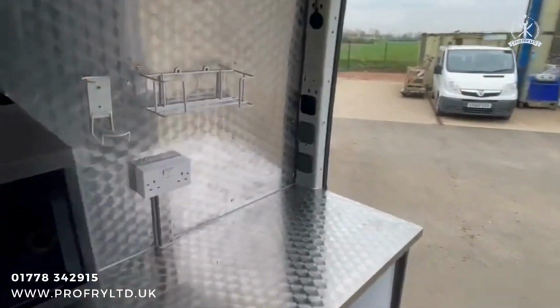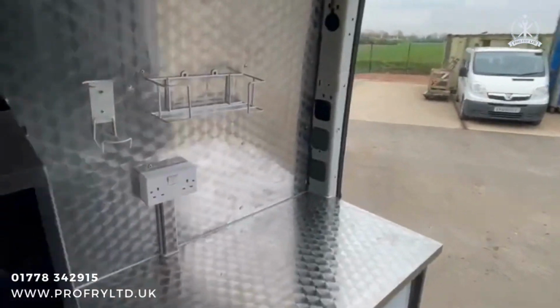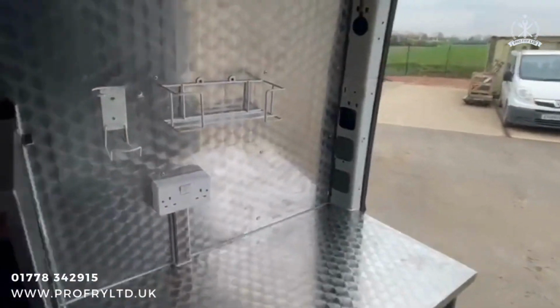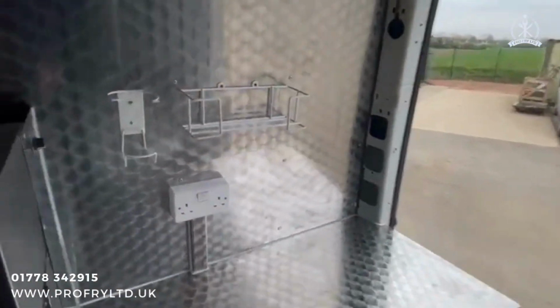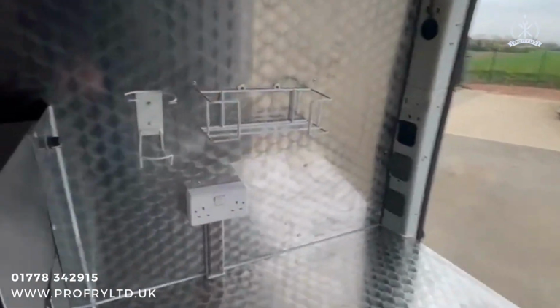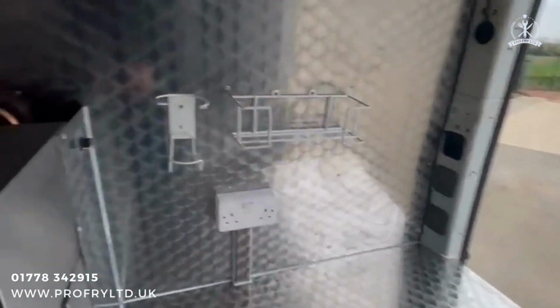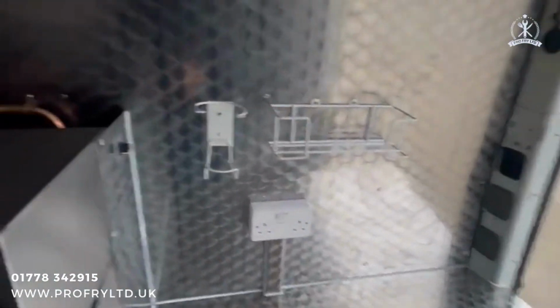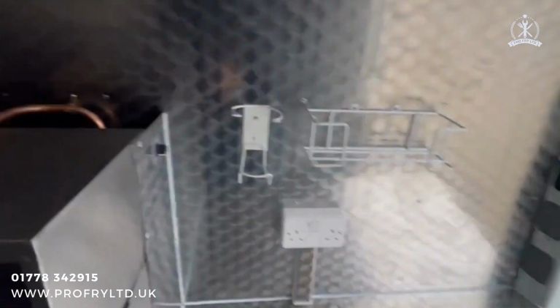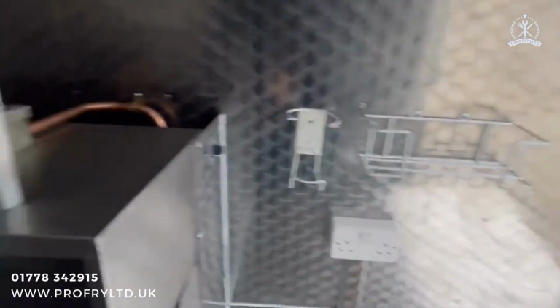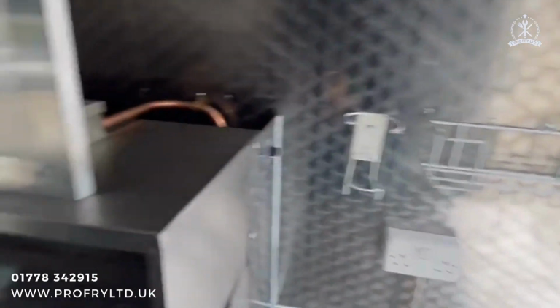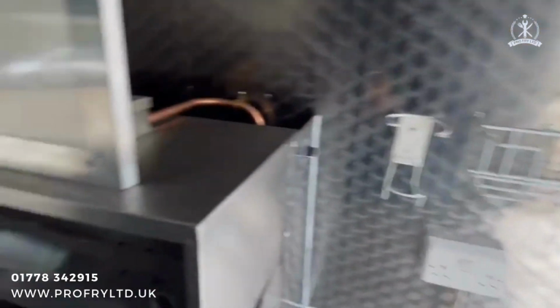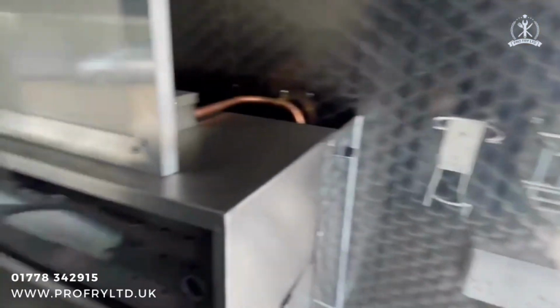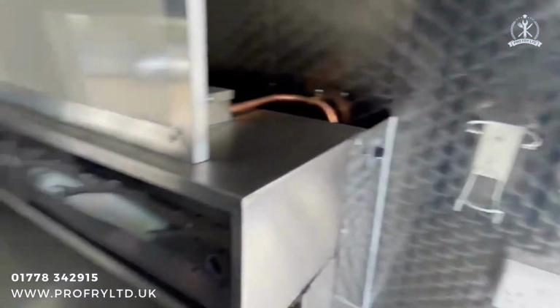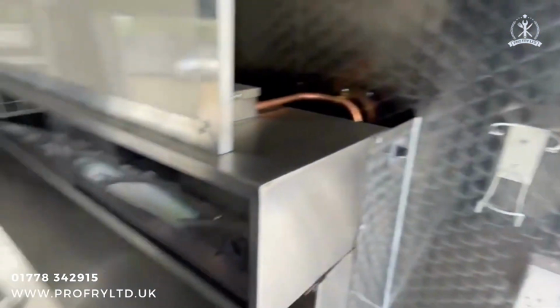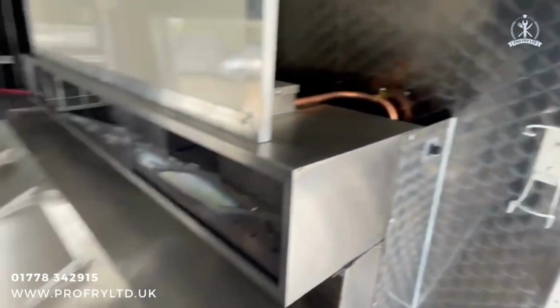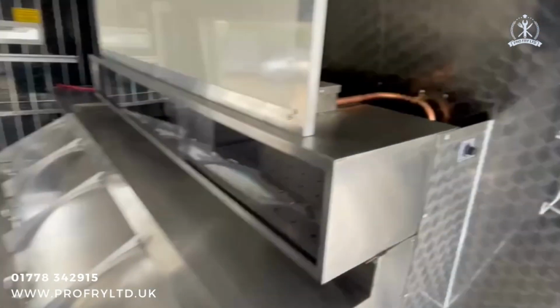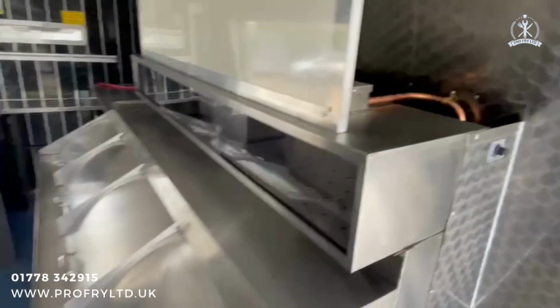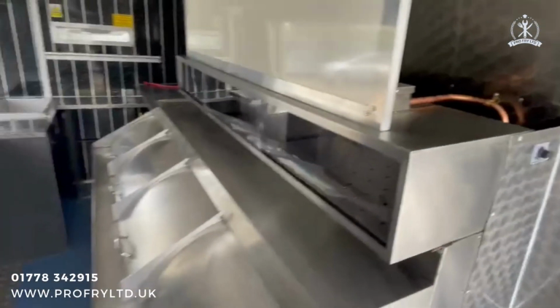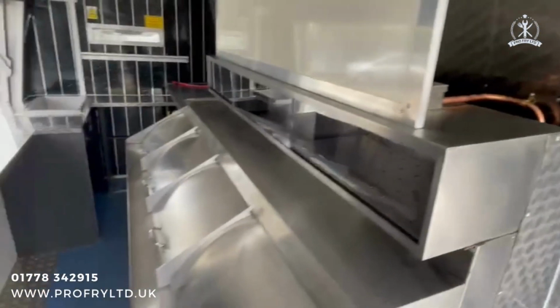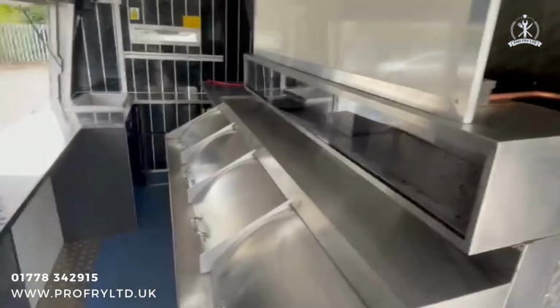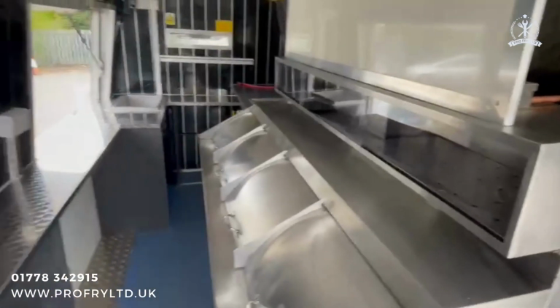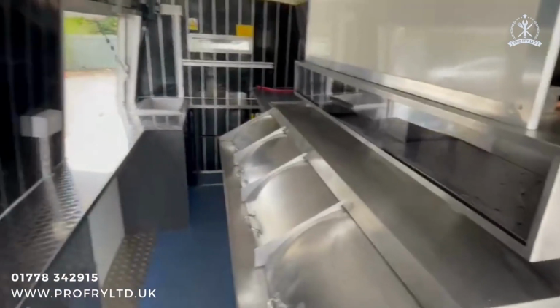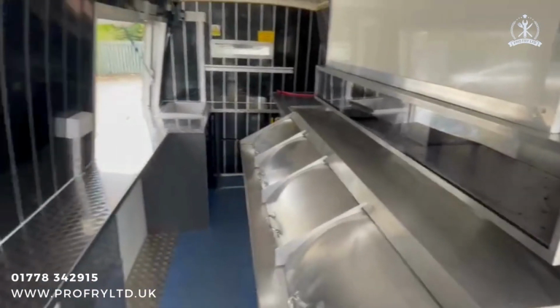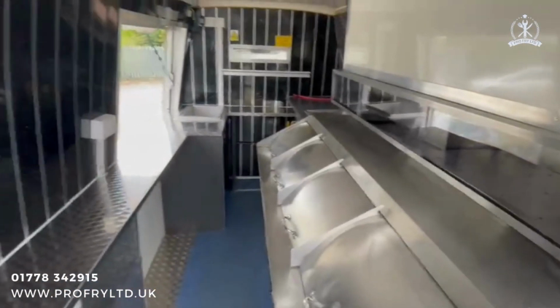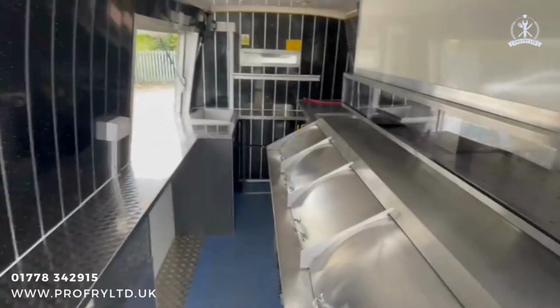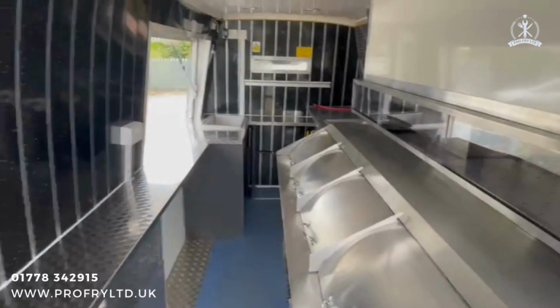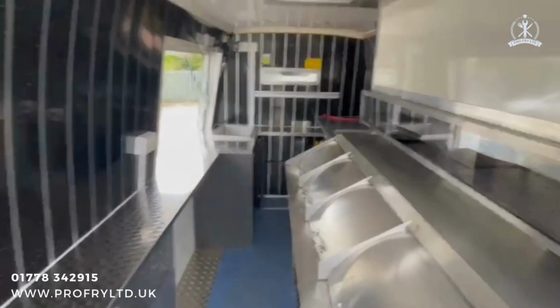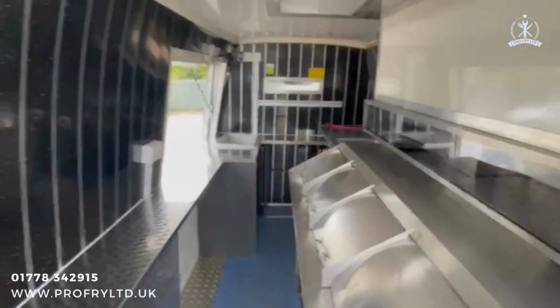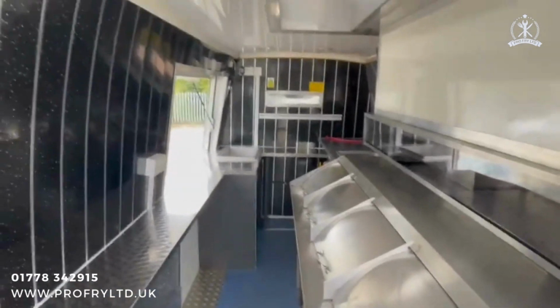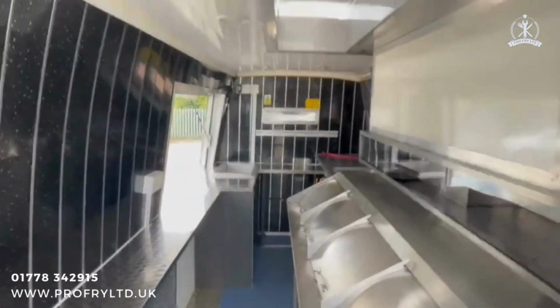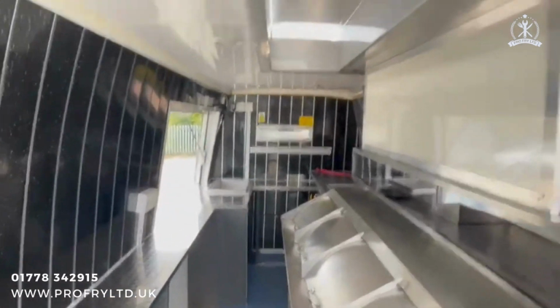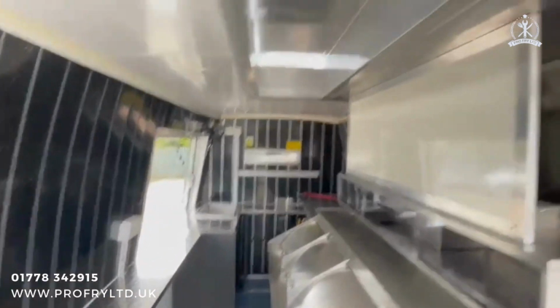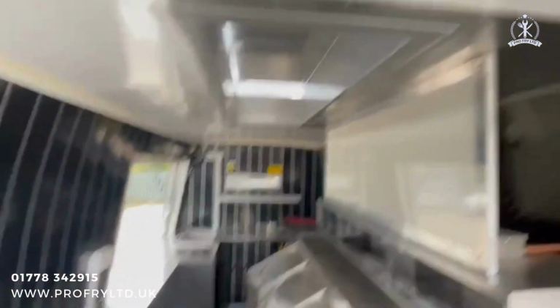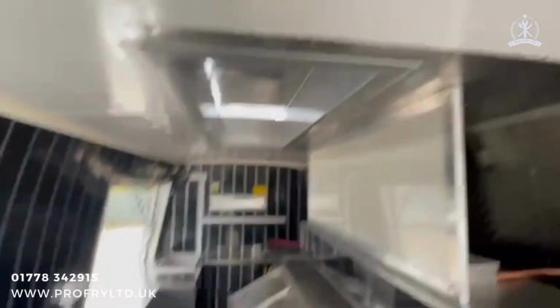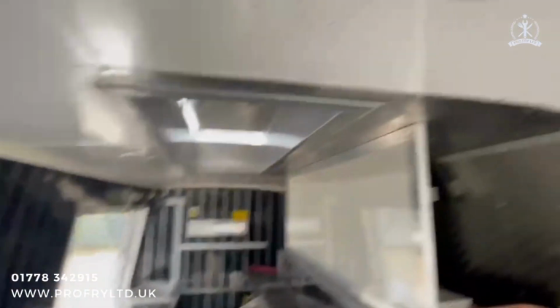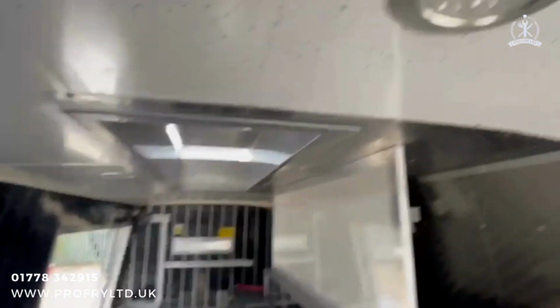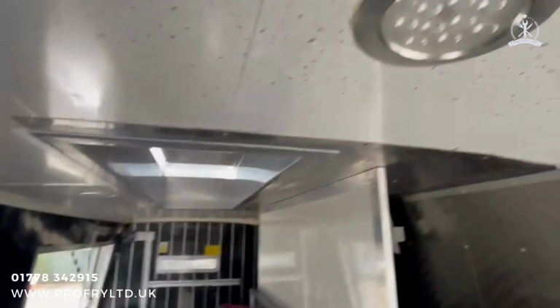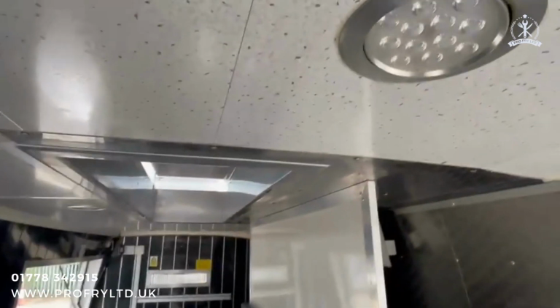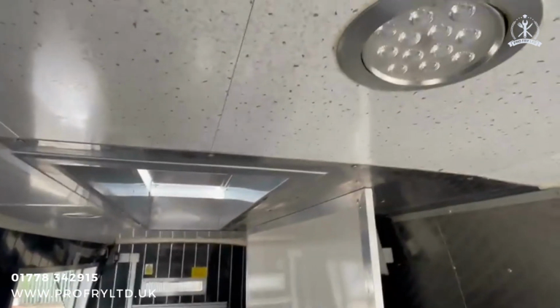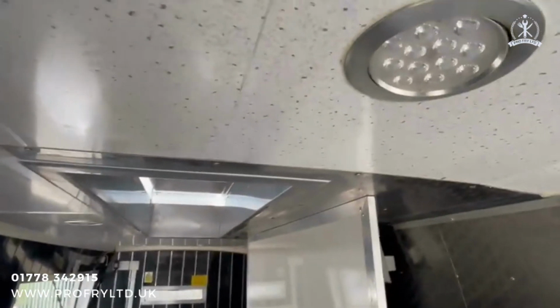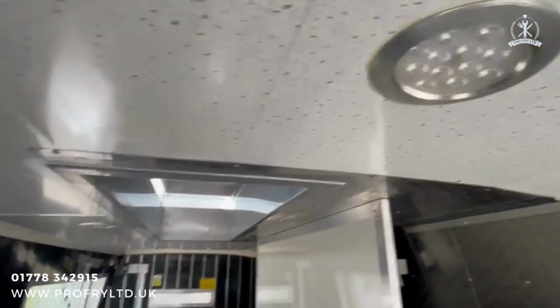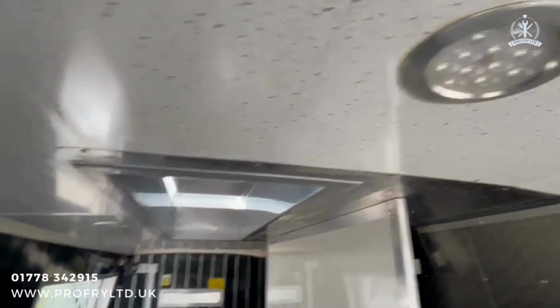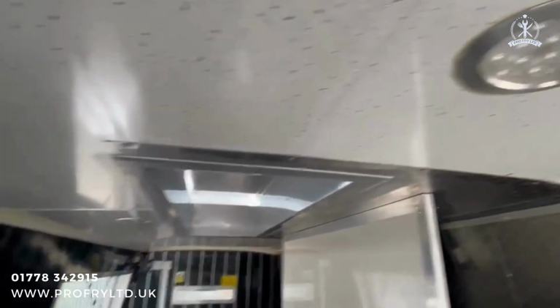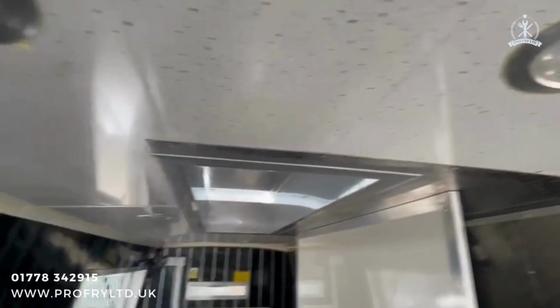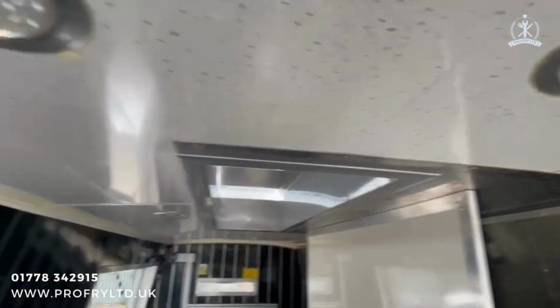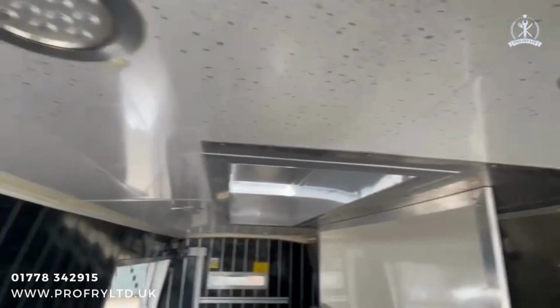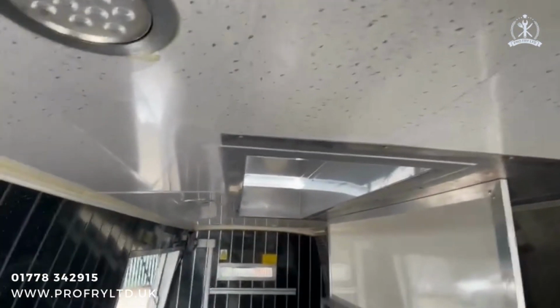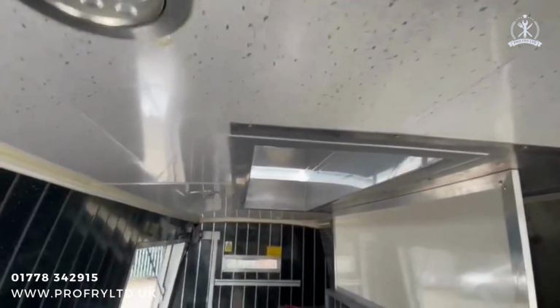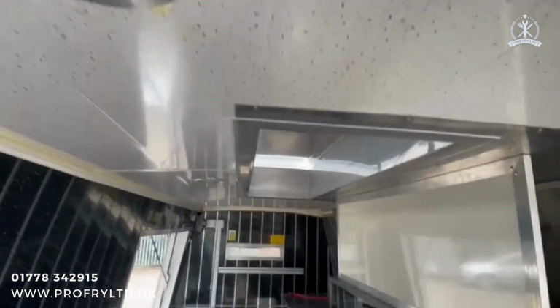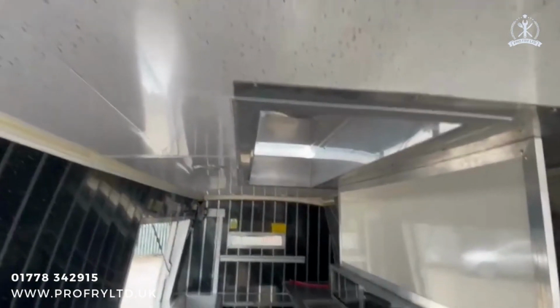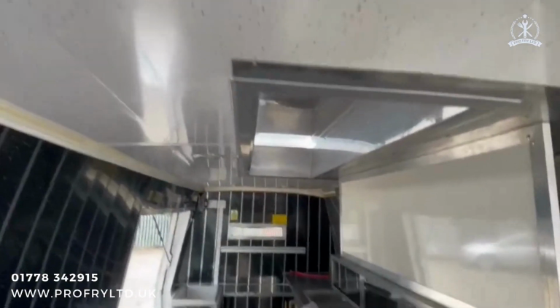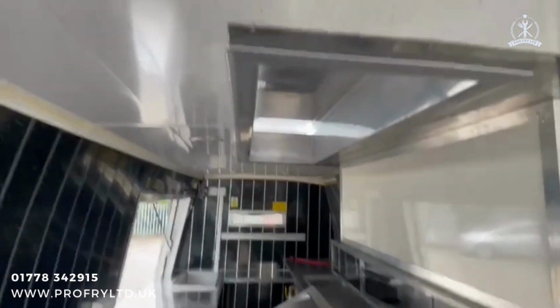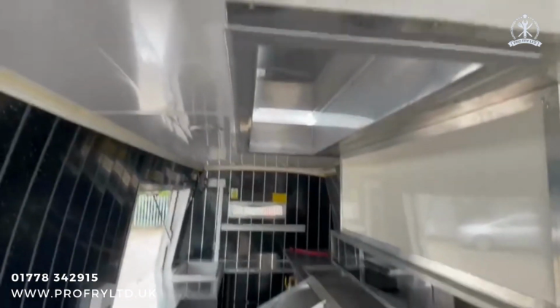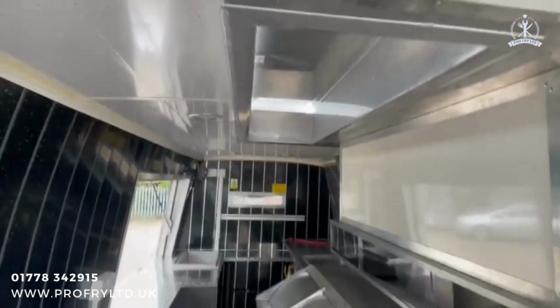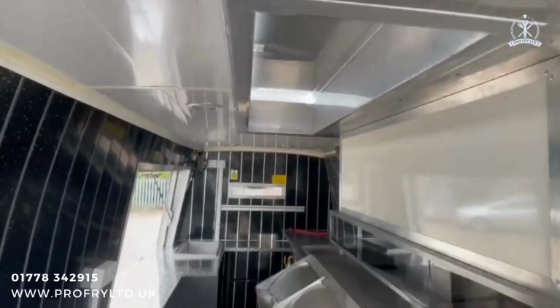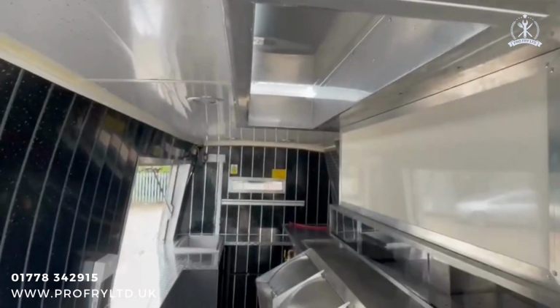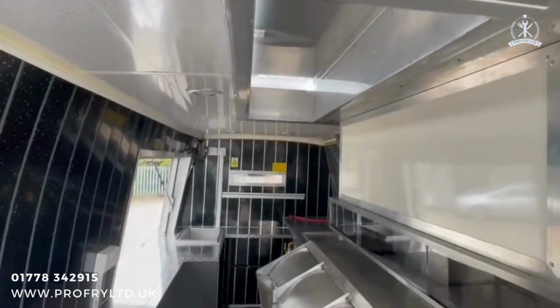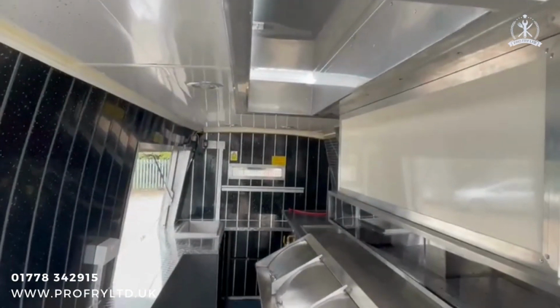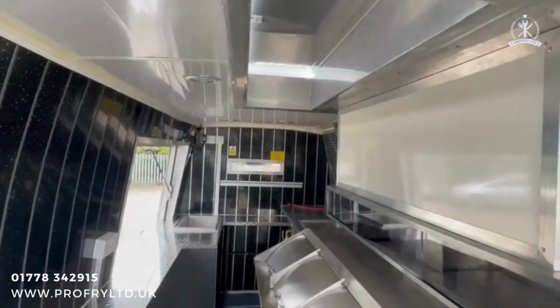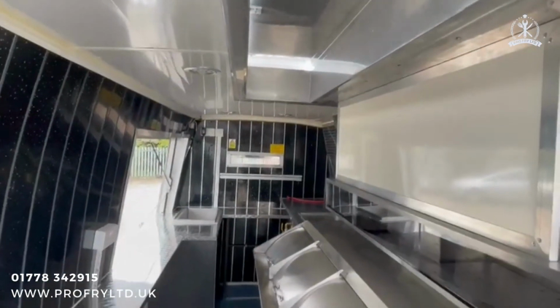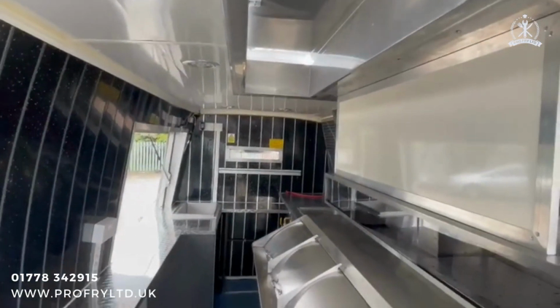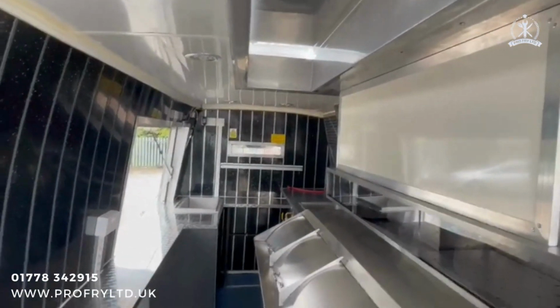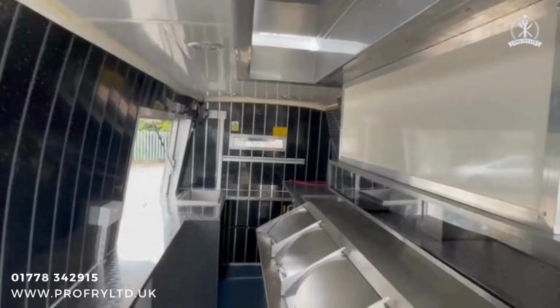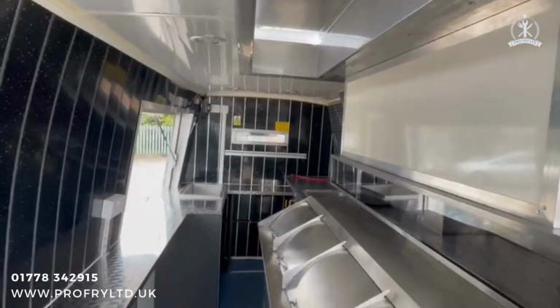The van has all LED lighting in the roof panels, and blue LED lighting at the front.